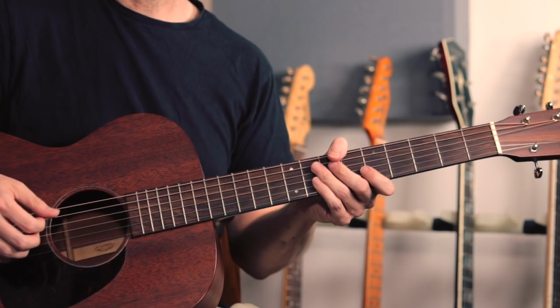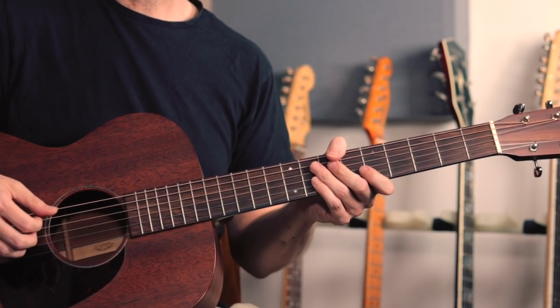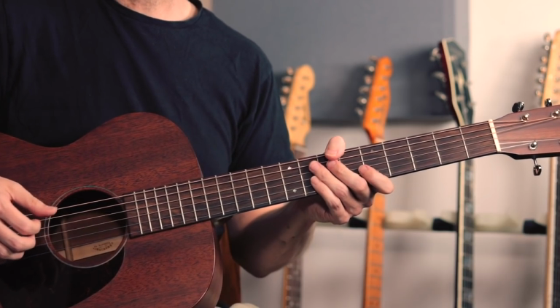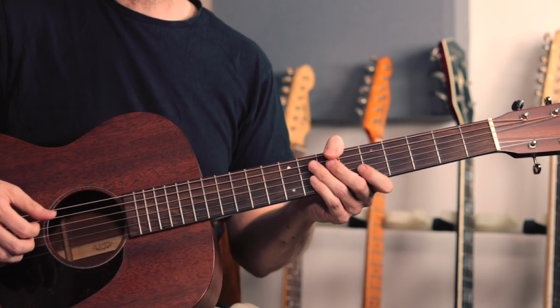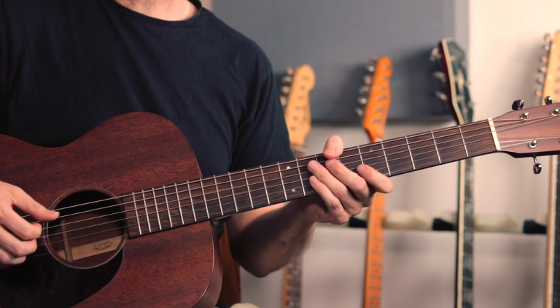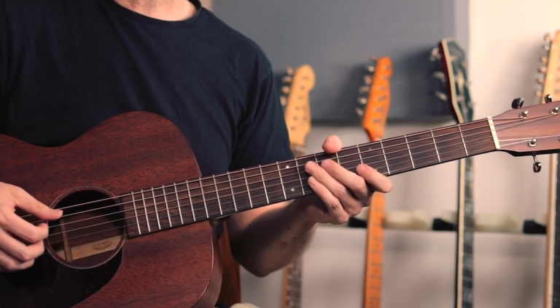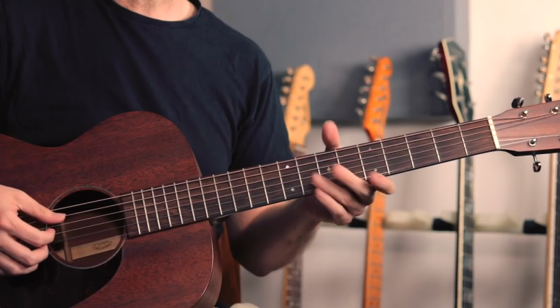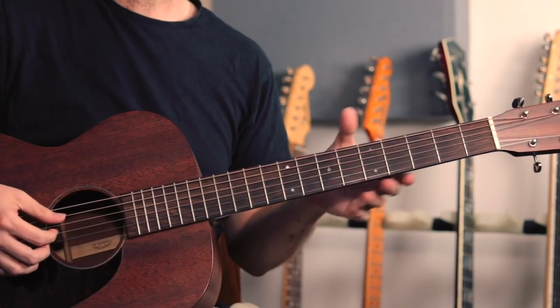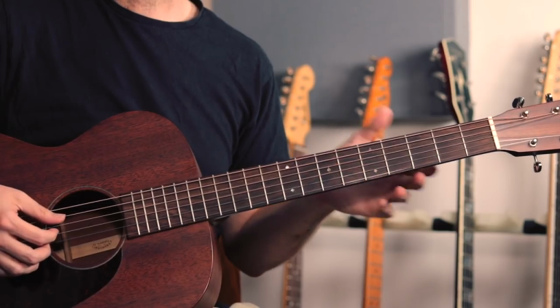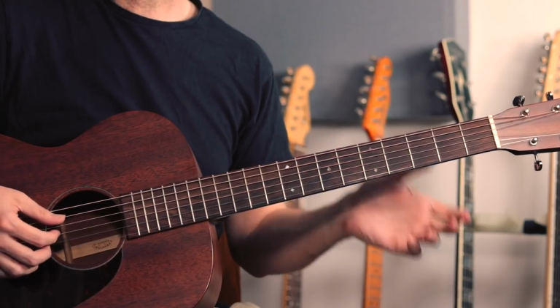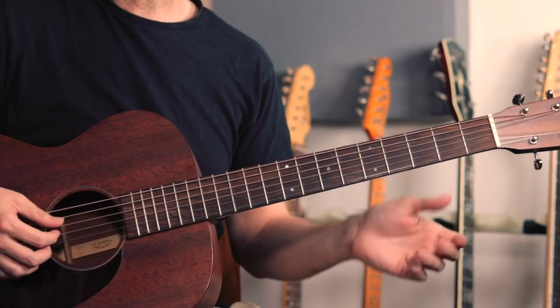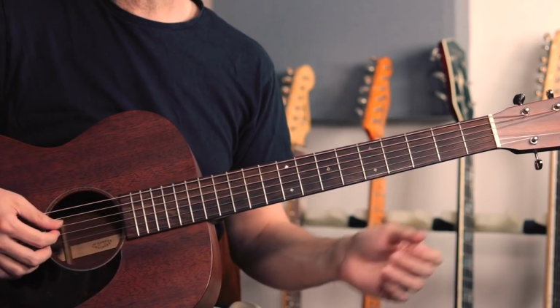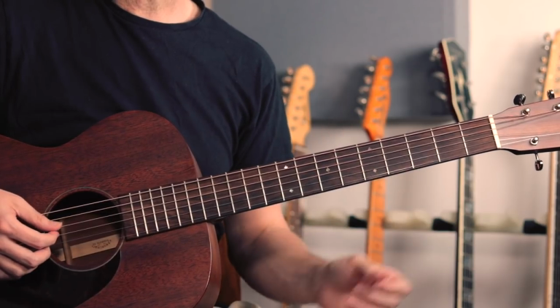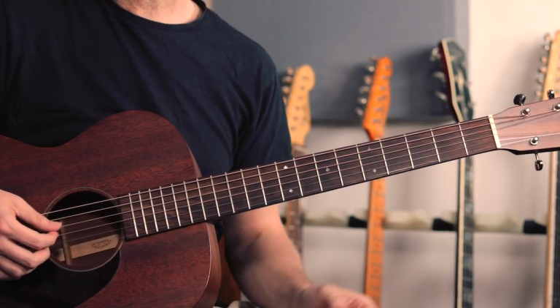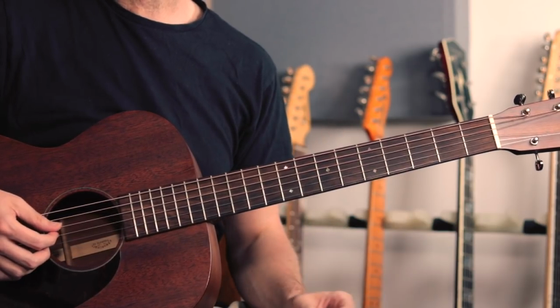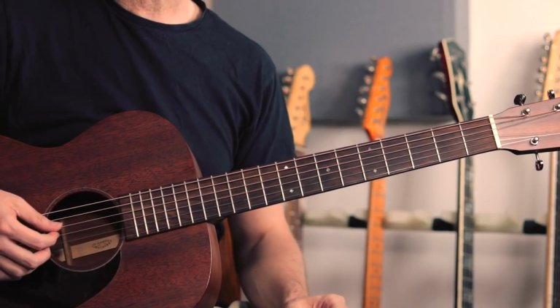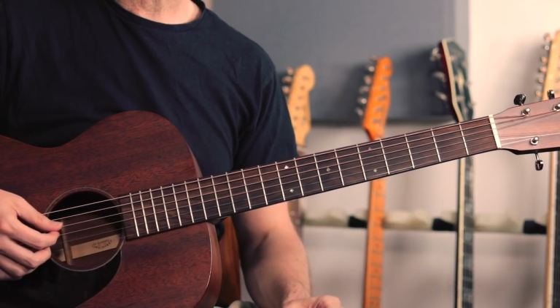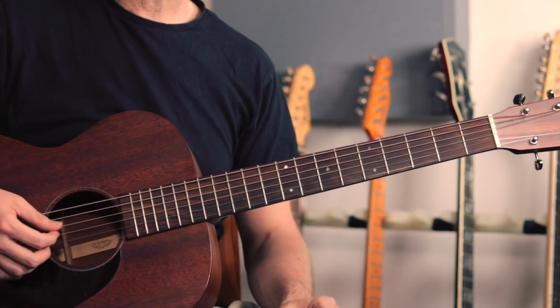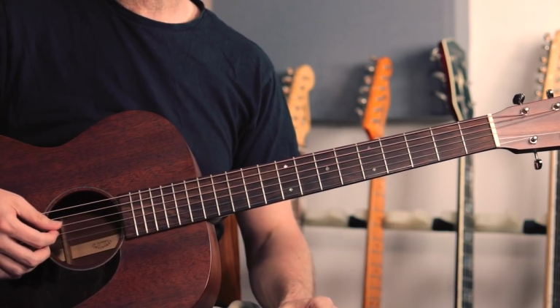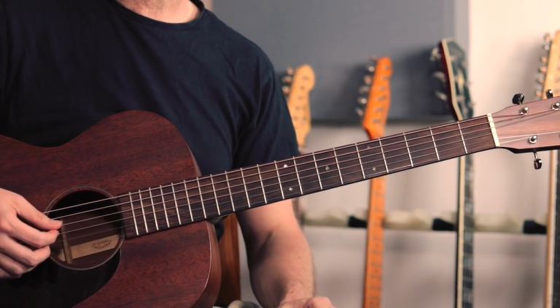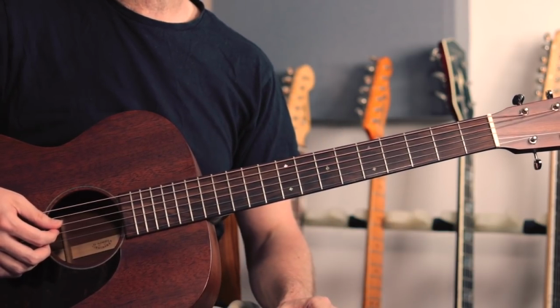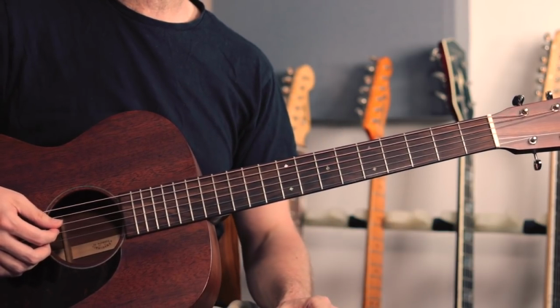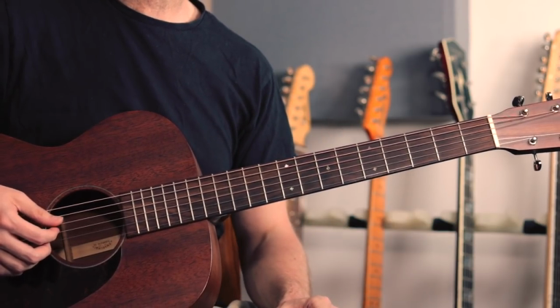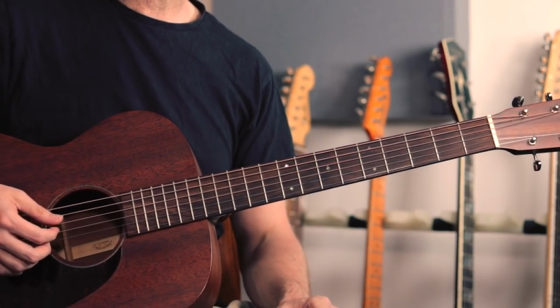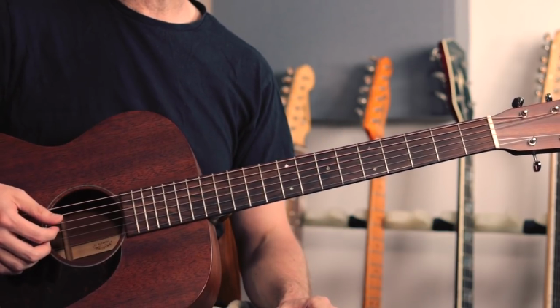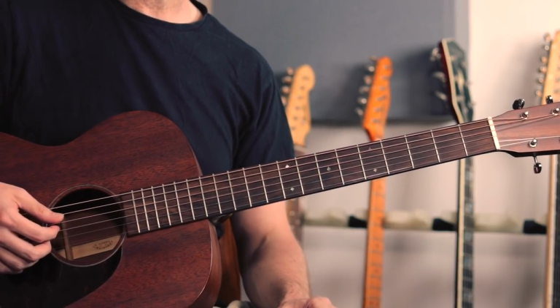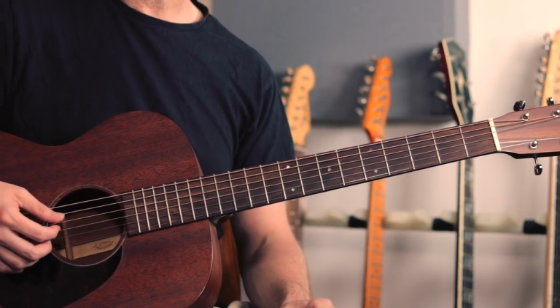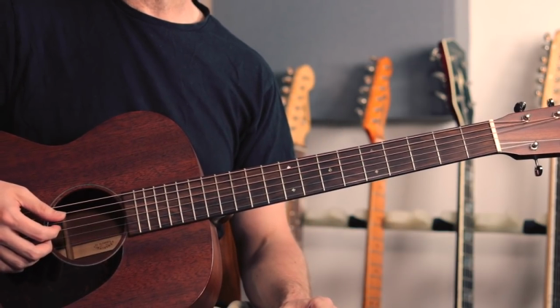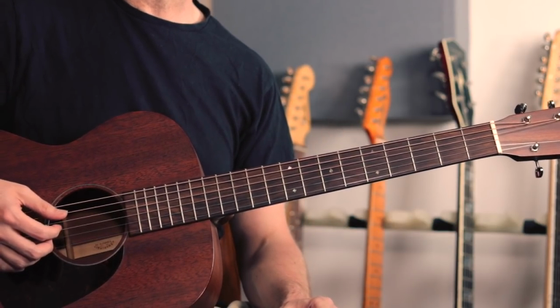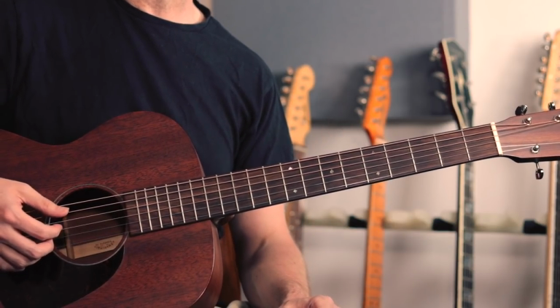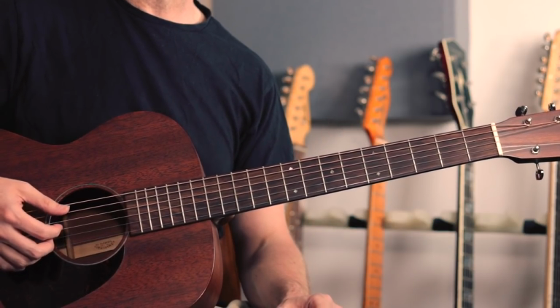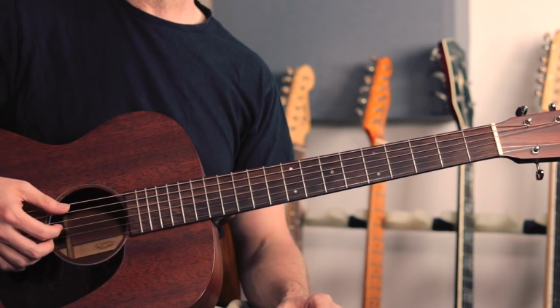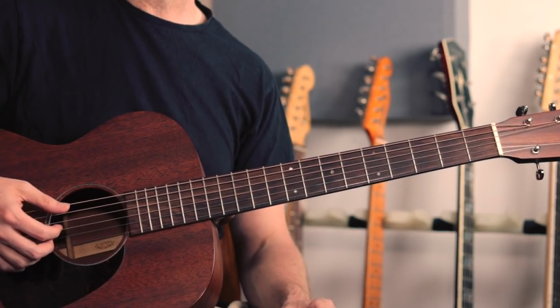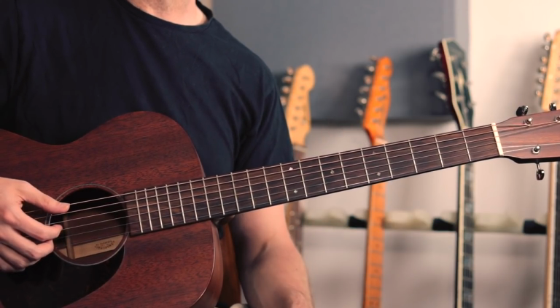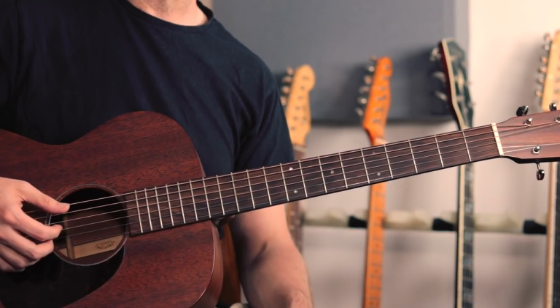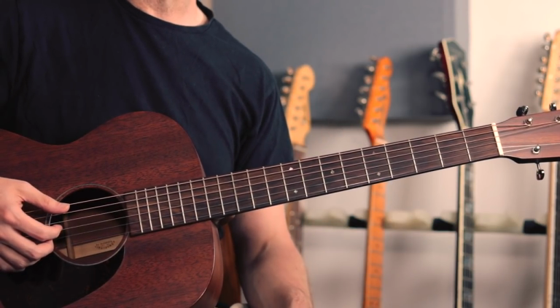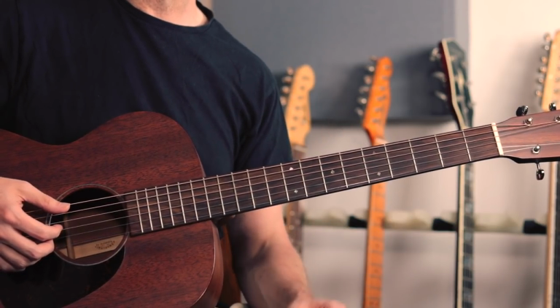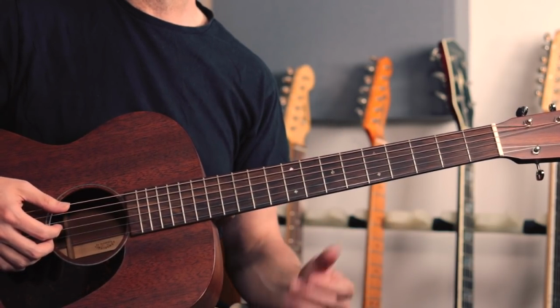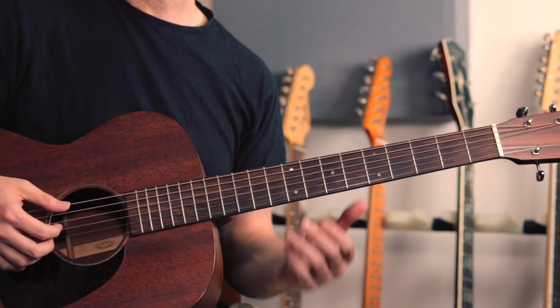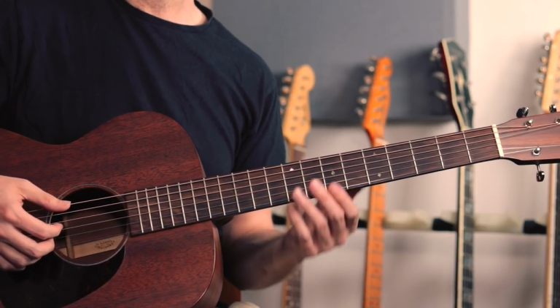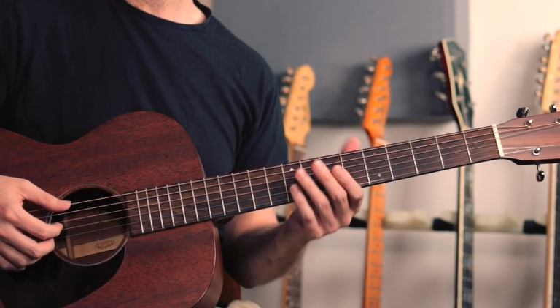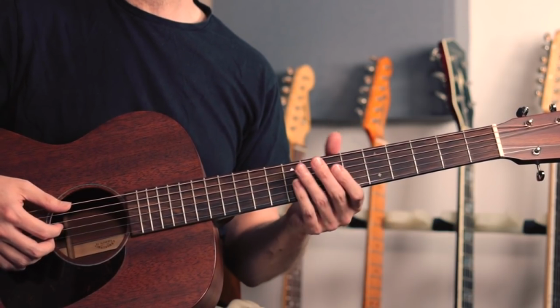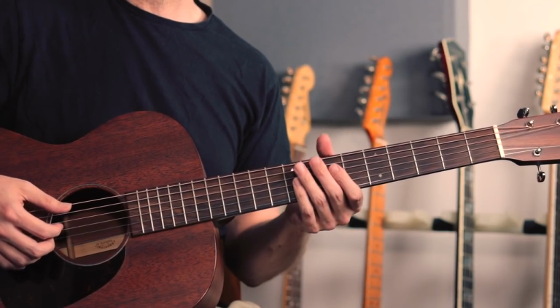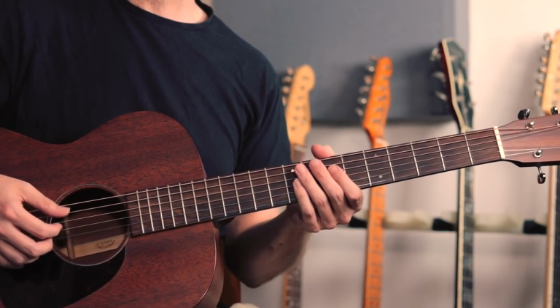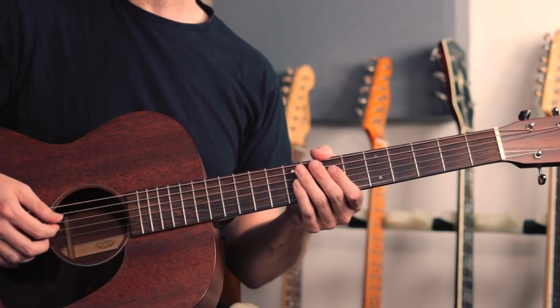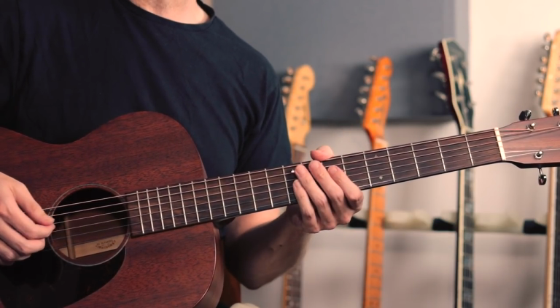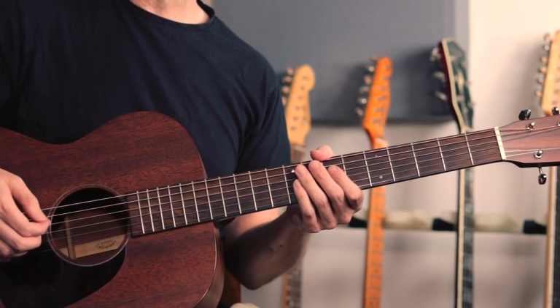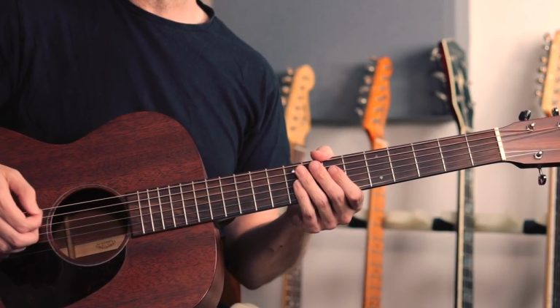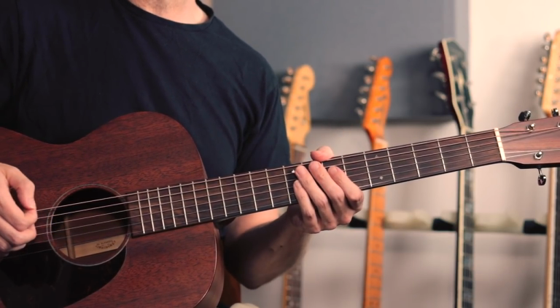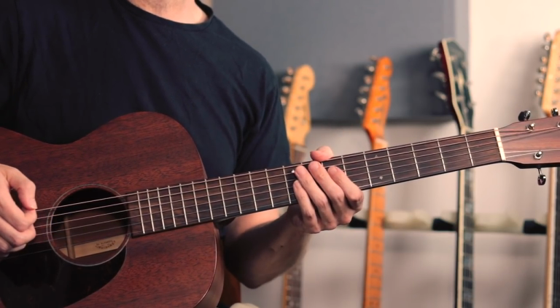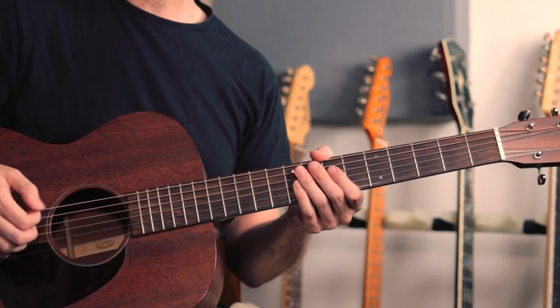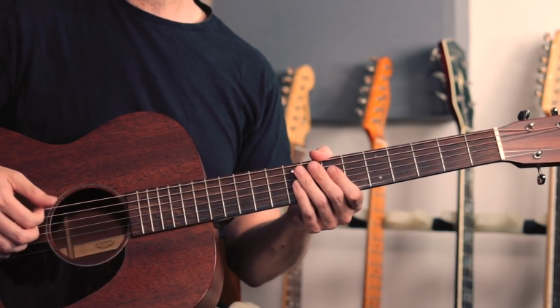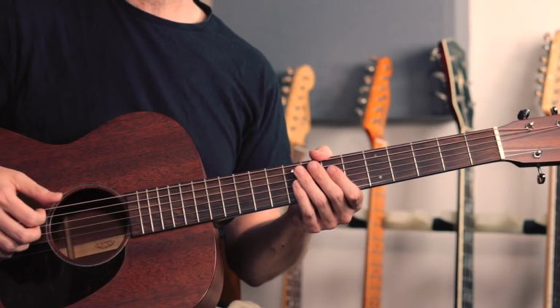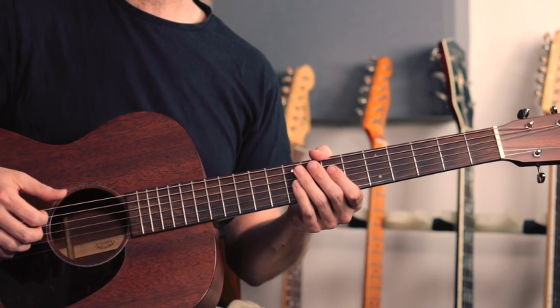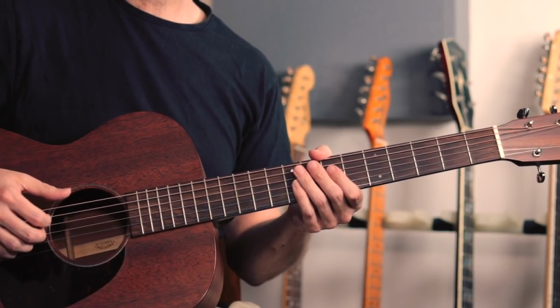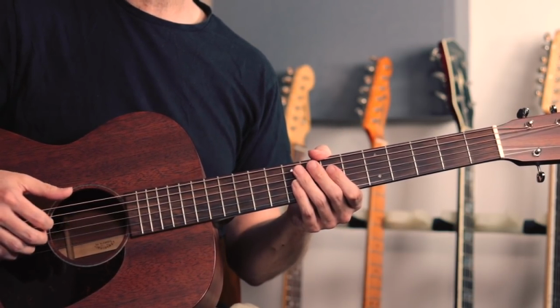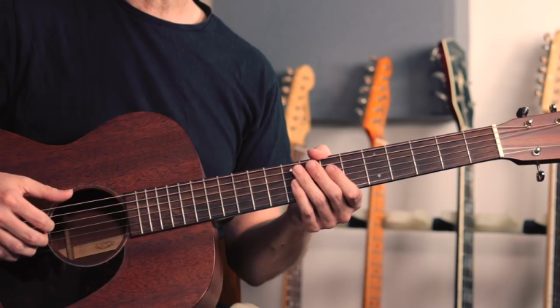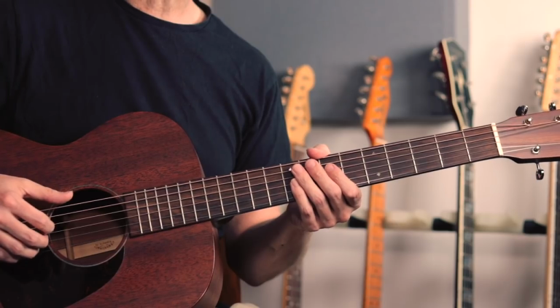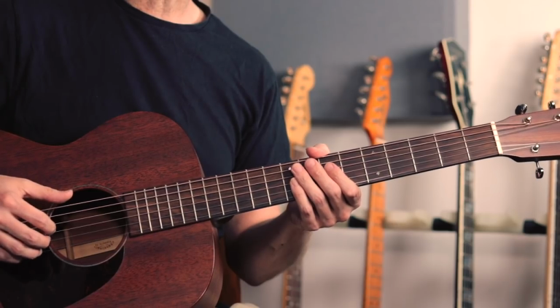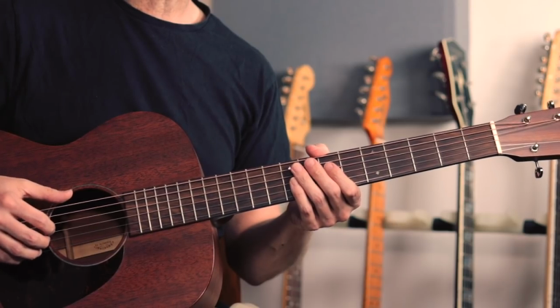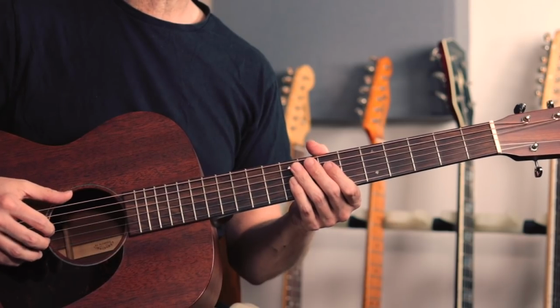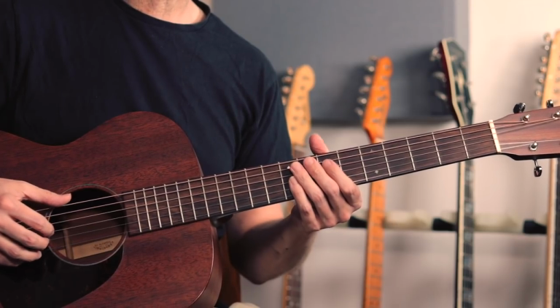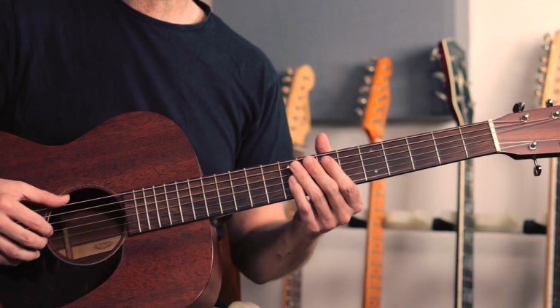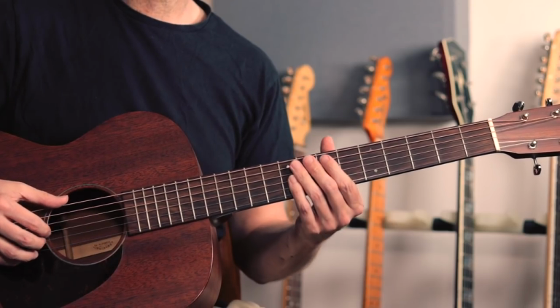So slow run through of the first 12 bars then. It's 2, 3, 4...